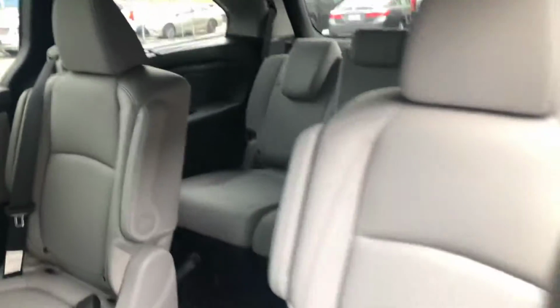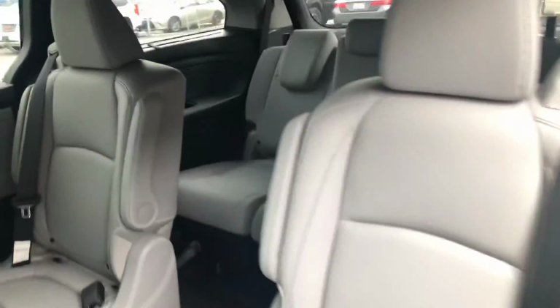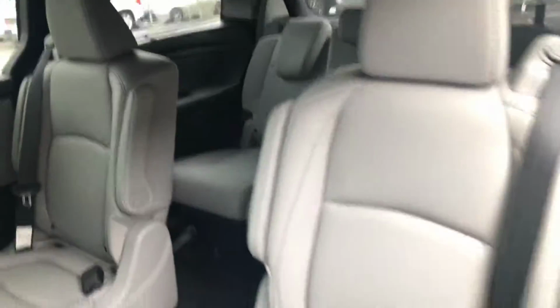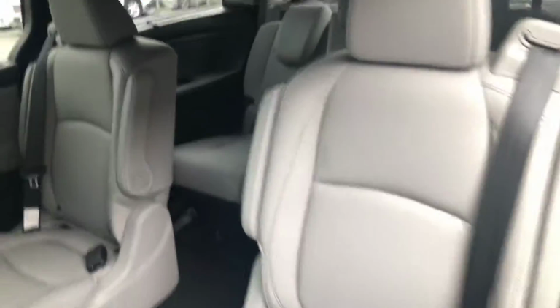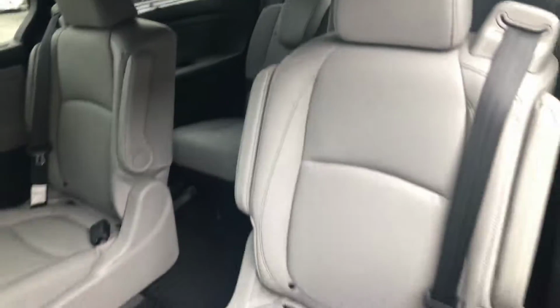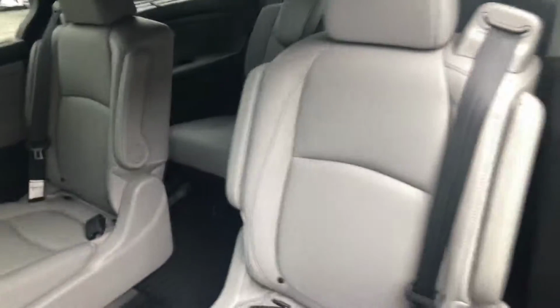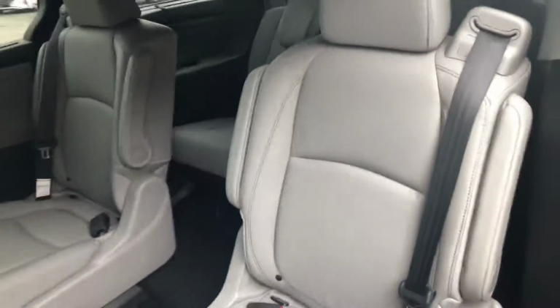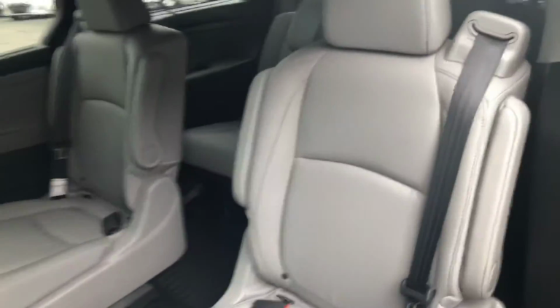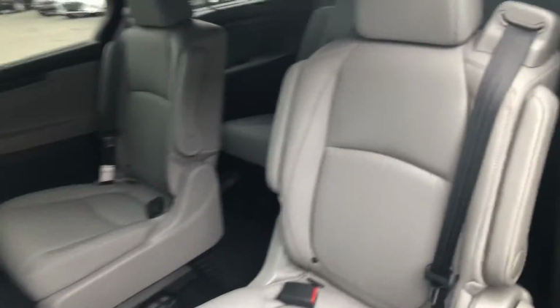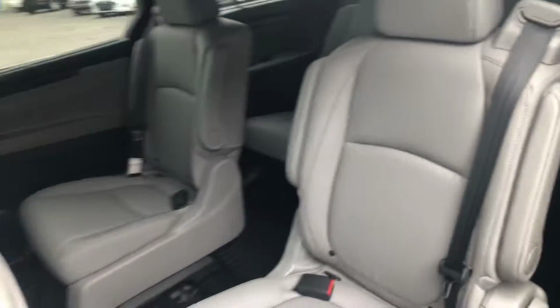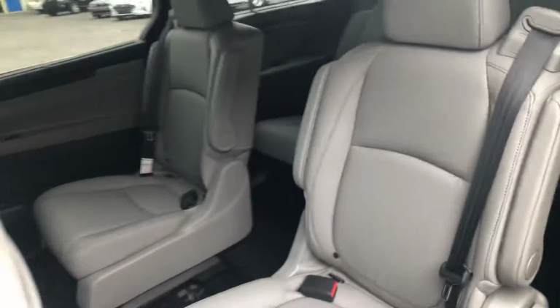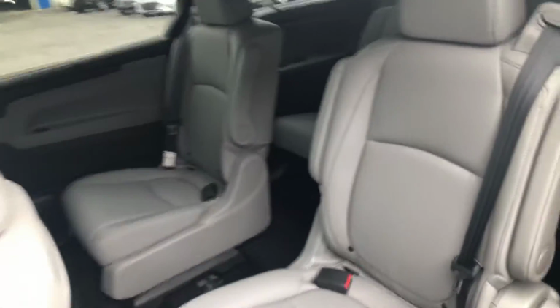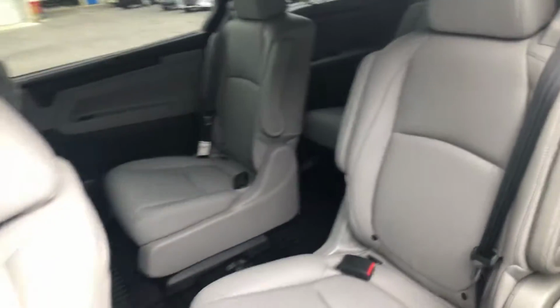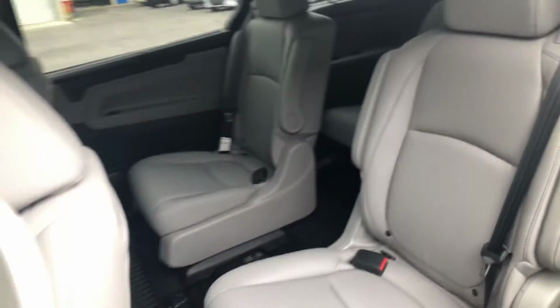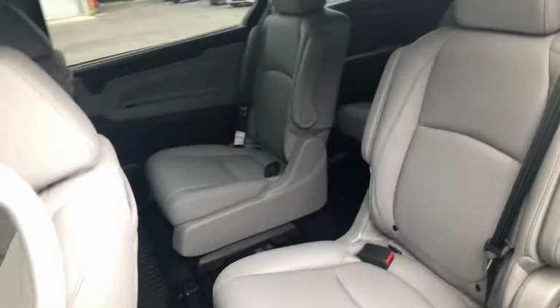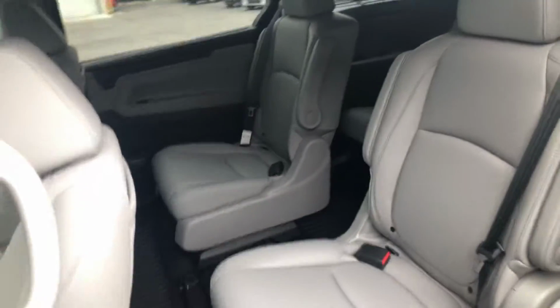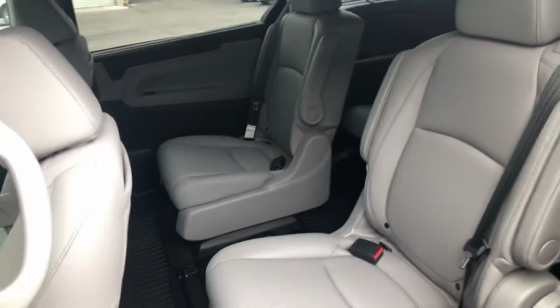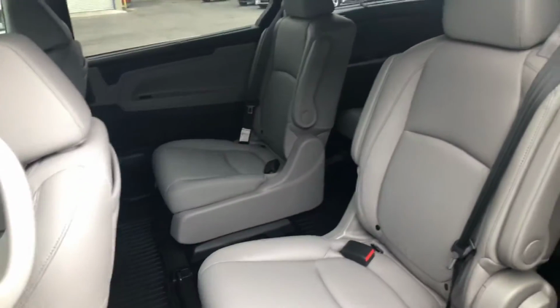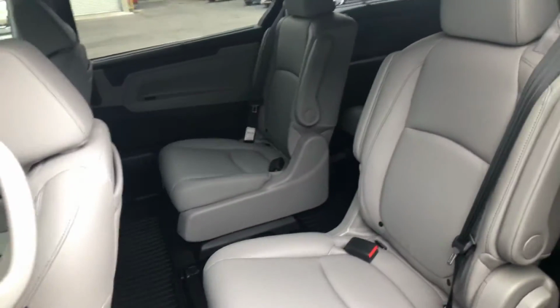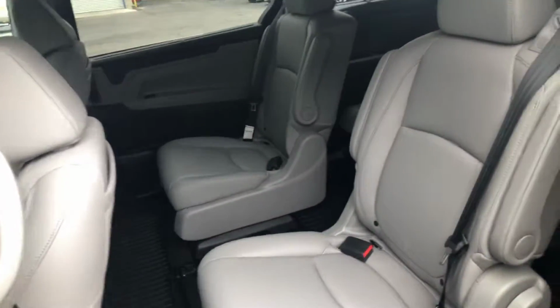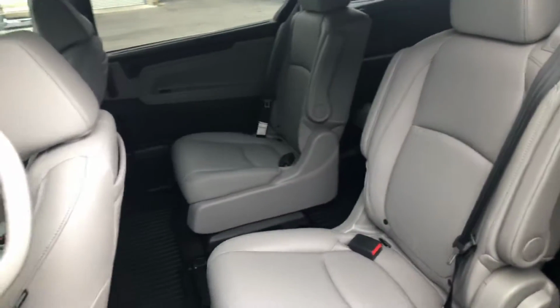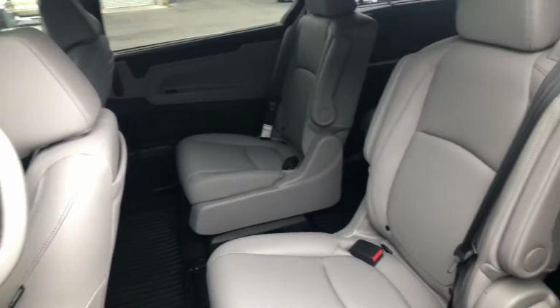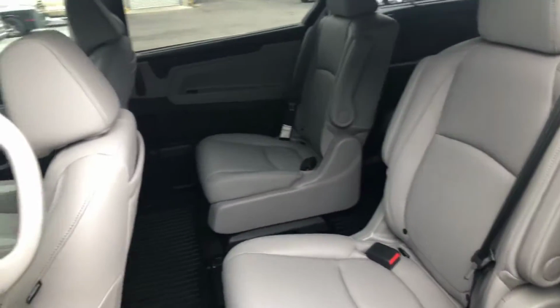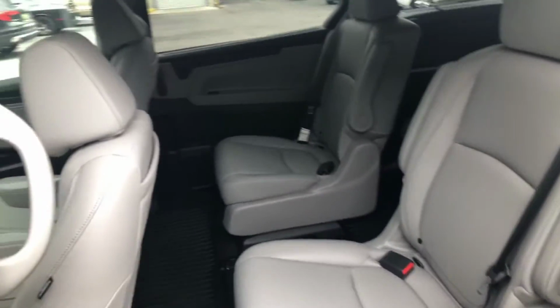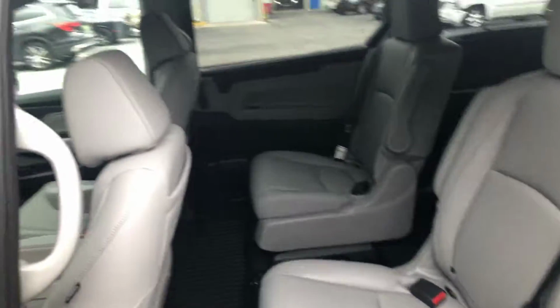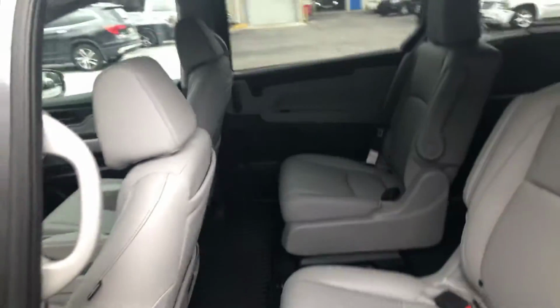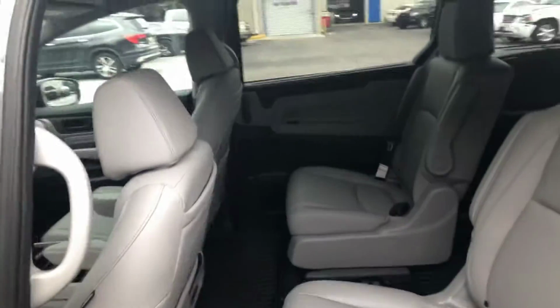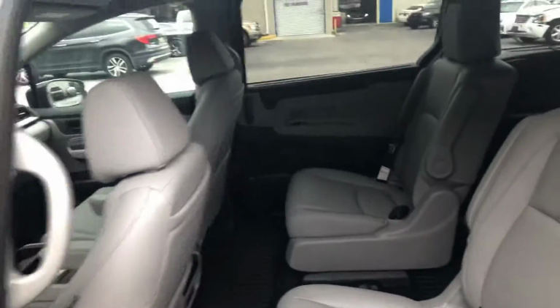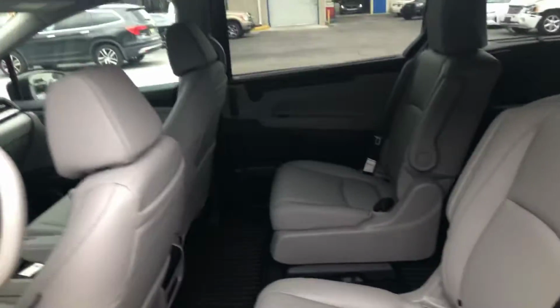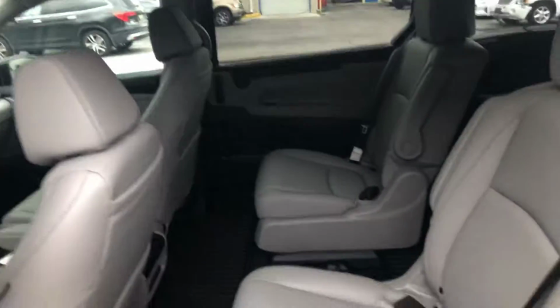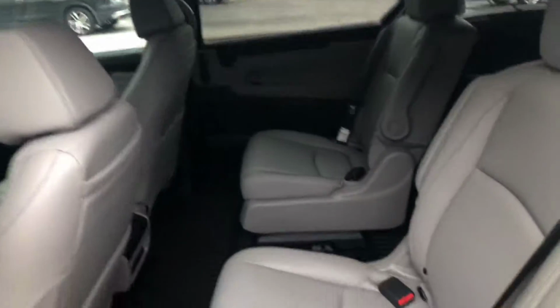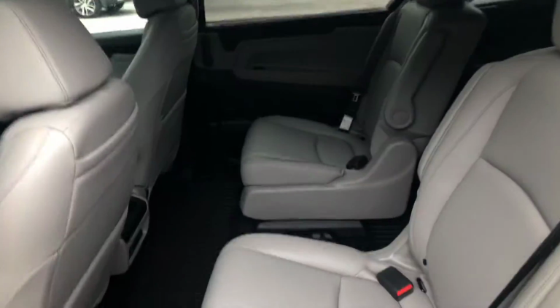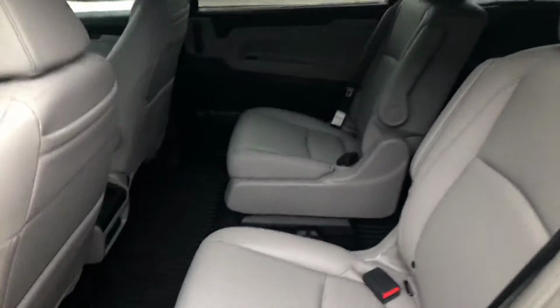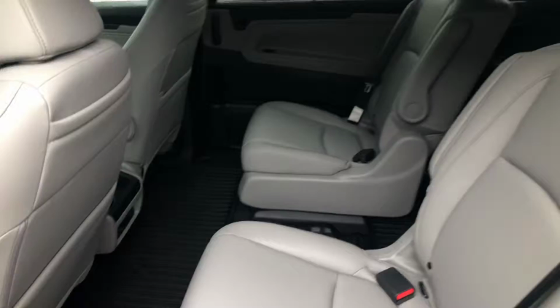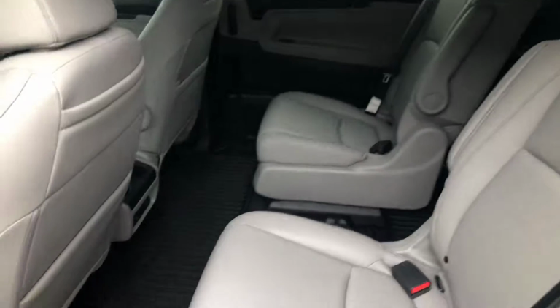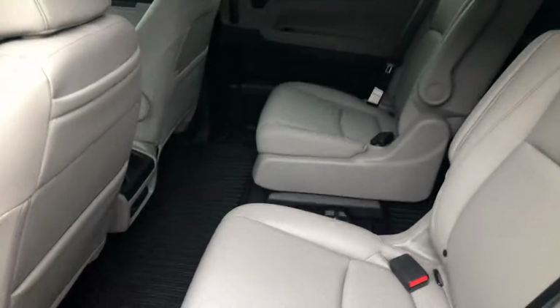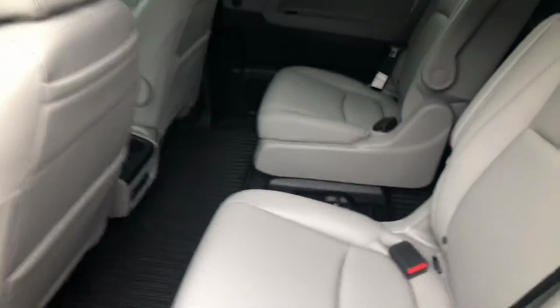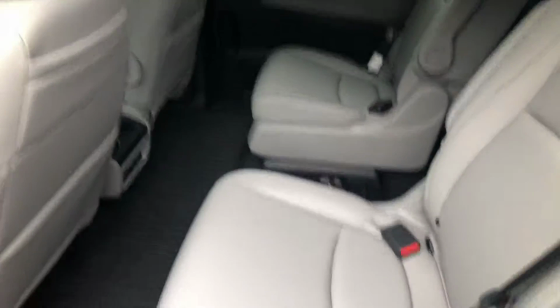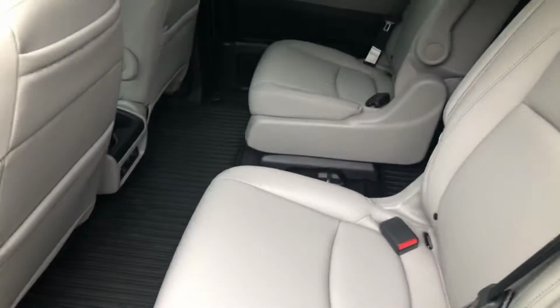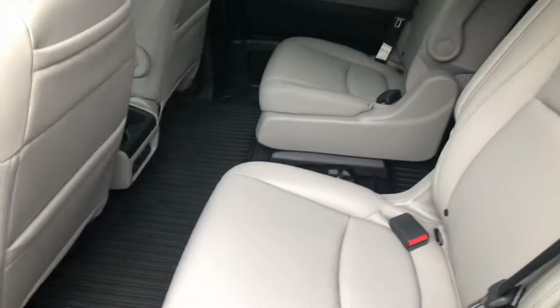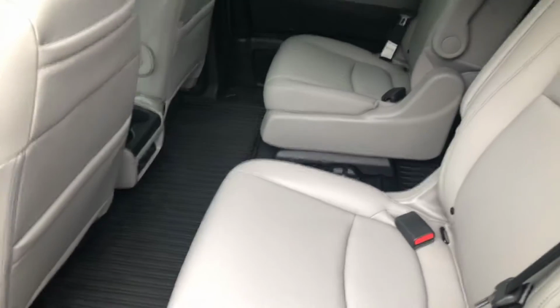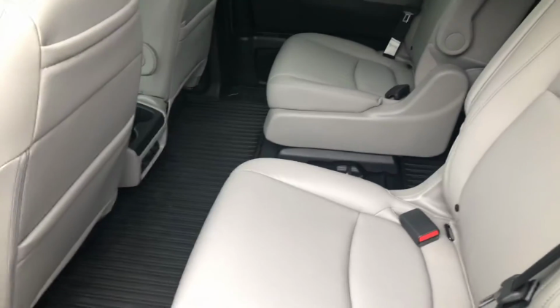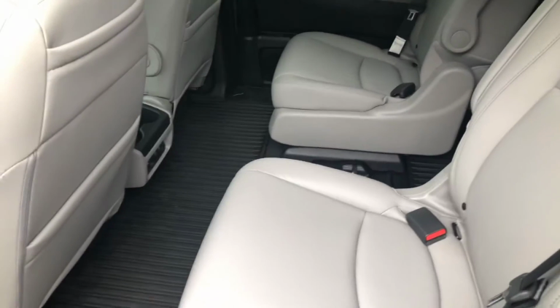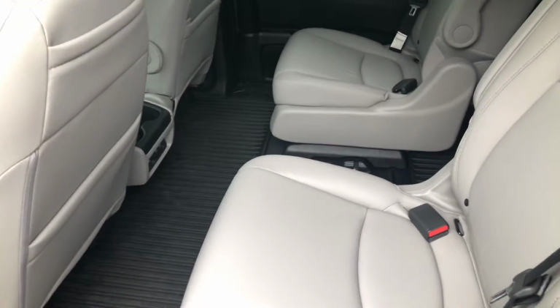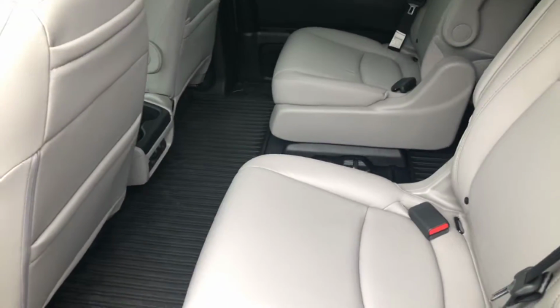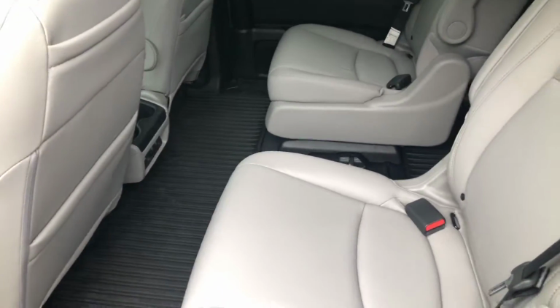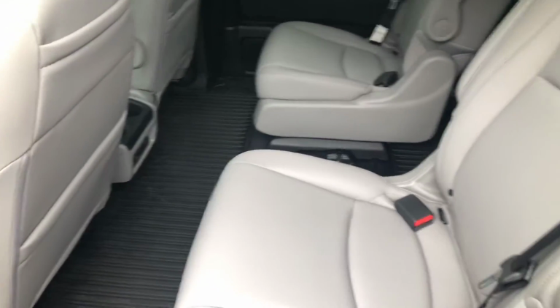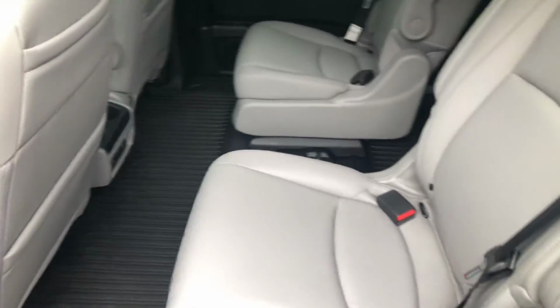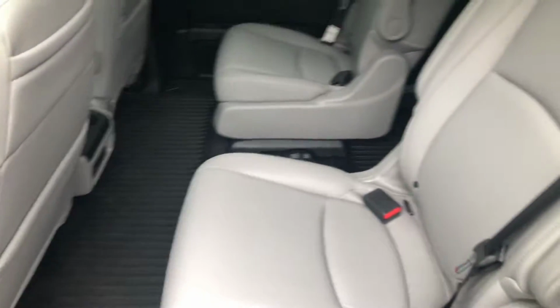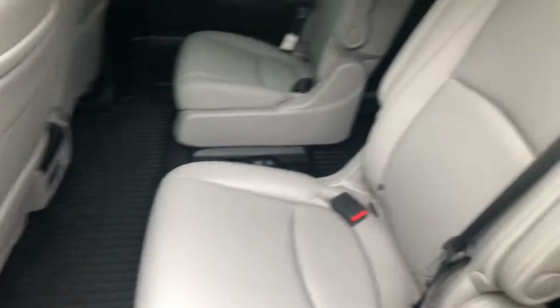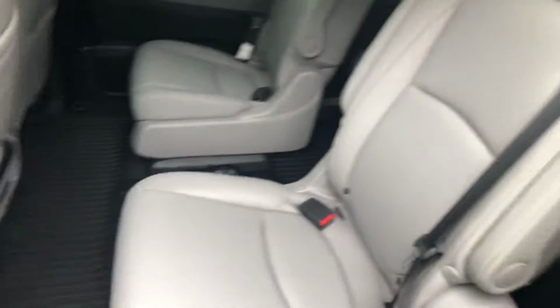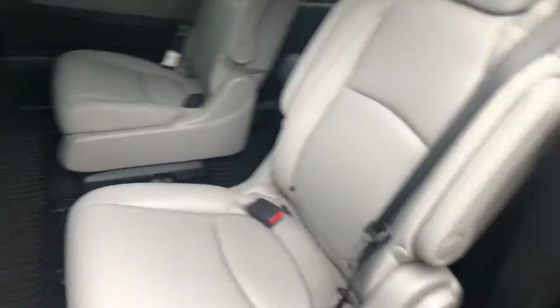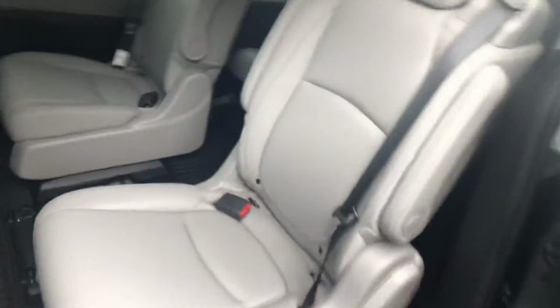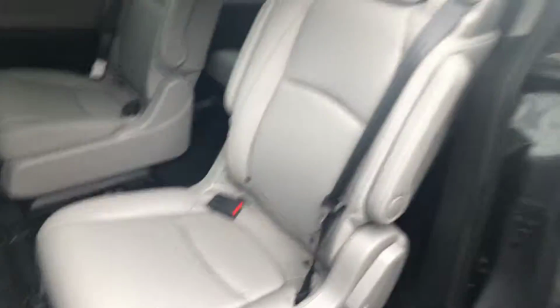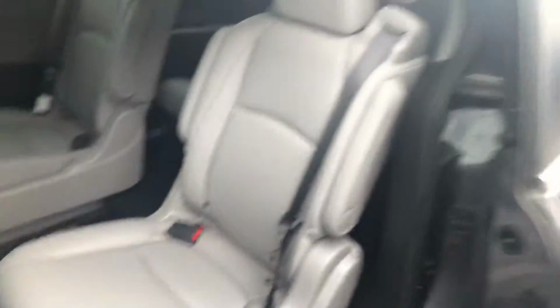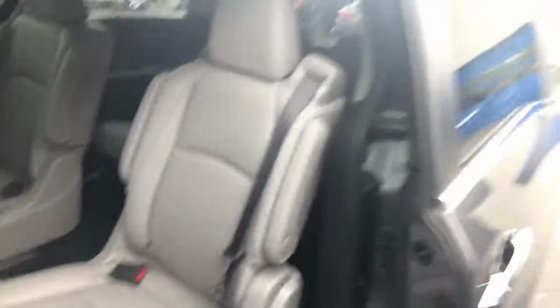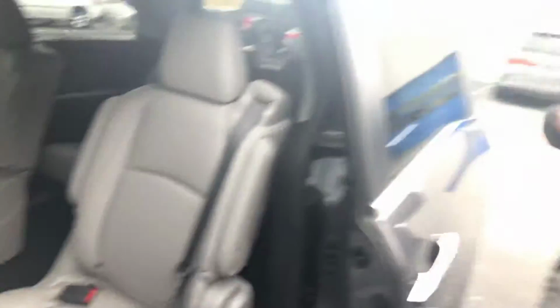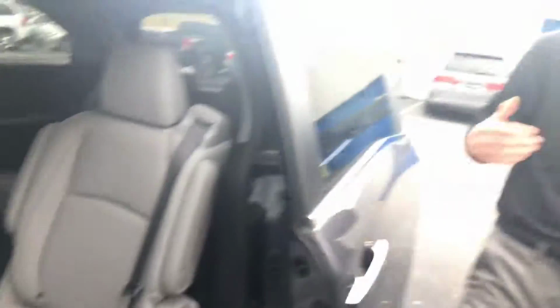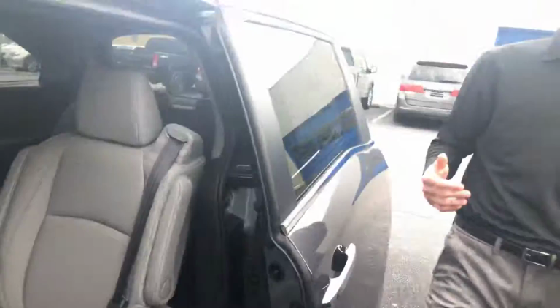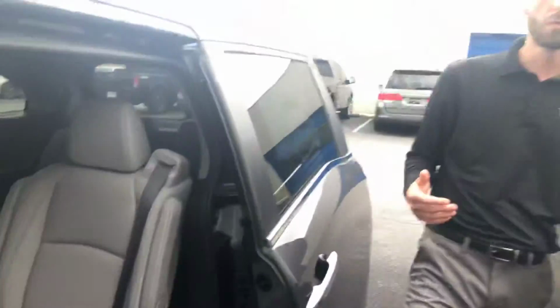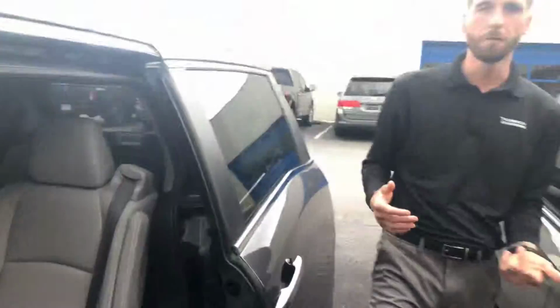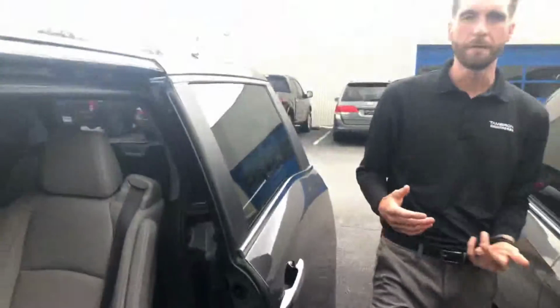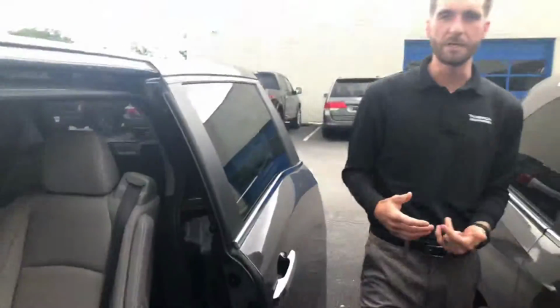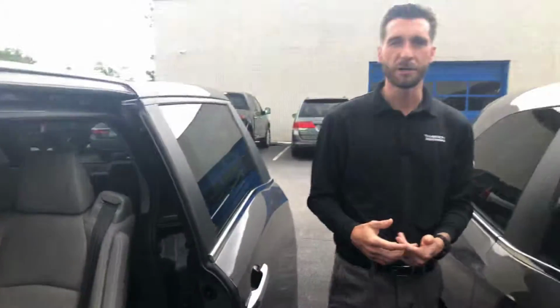Rear air vents in the back. Now you're gonna have 17 cup holders, so Nas, I kind of hope that's enough. But let me show you another cool feature.